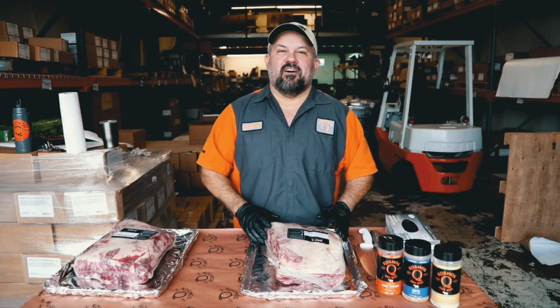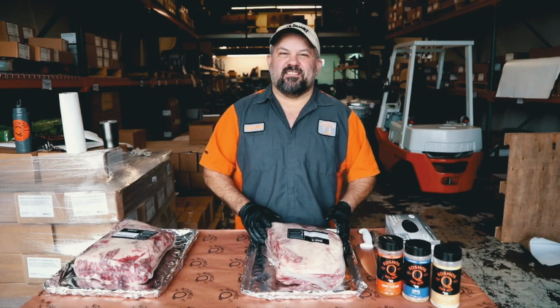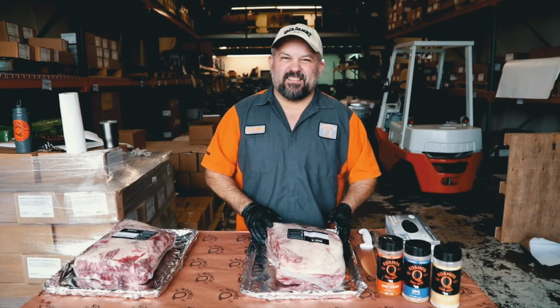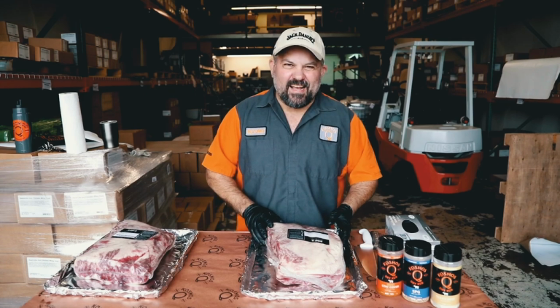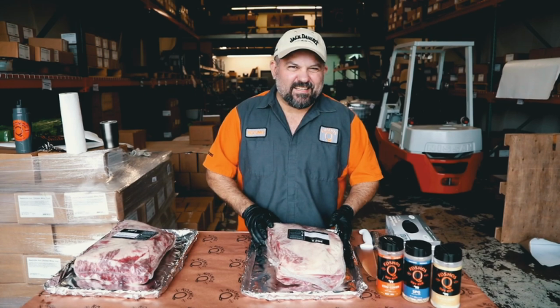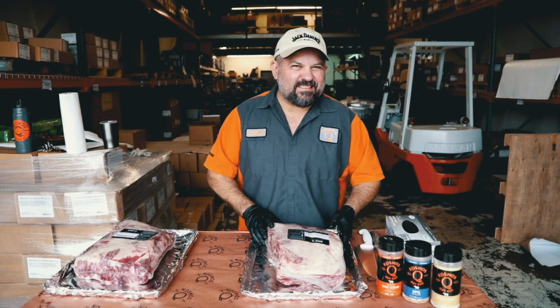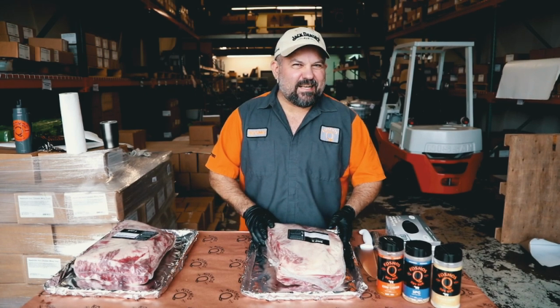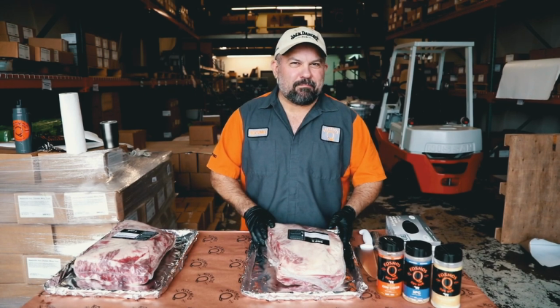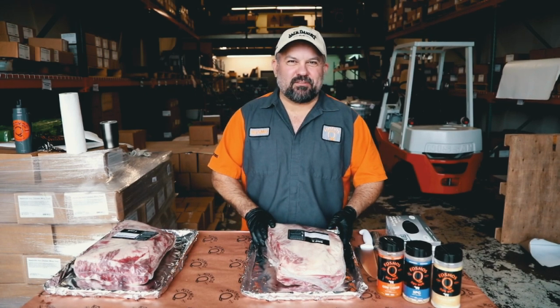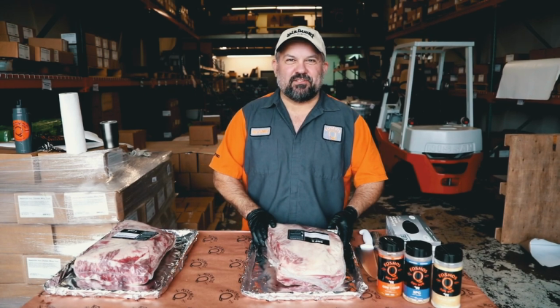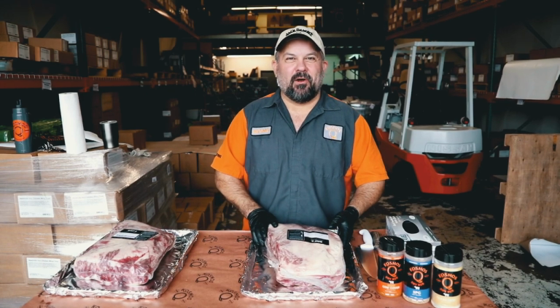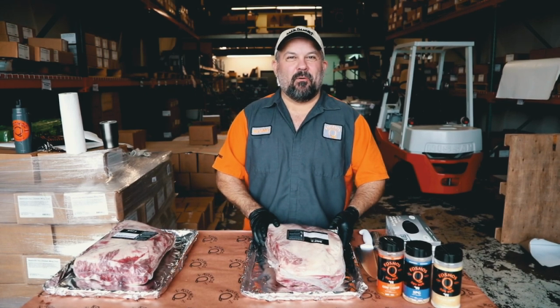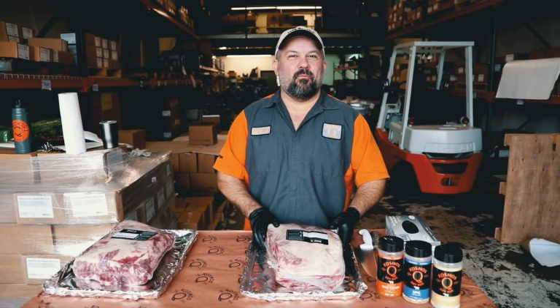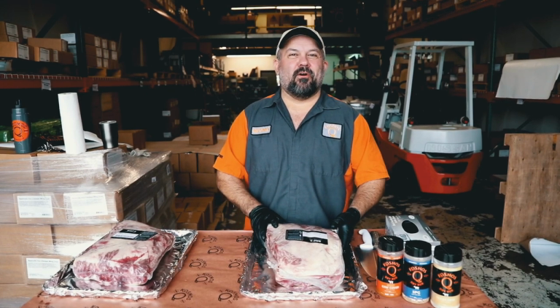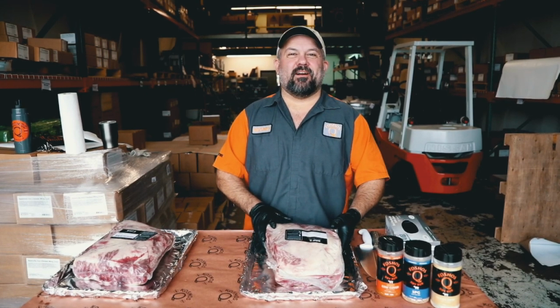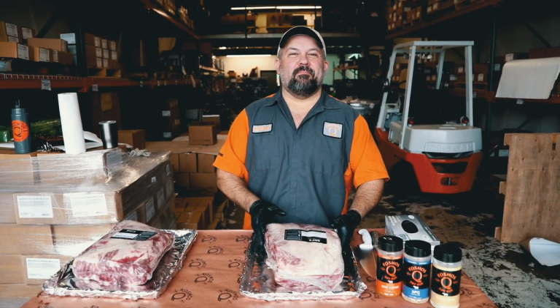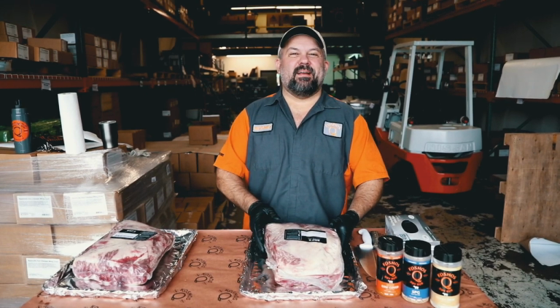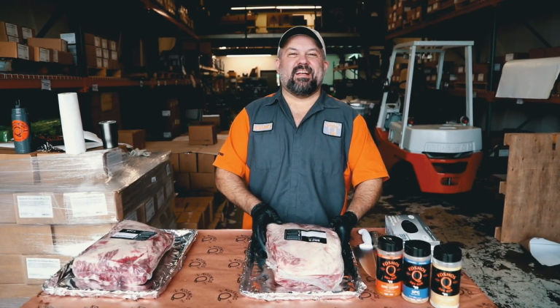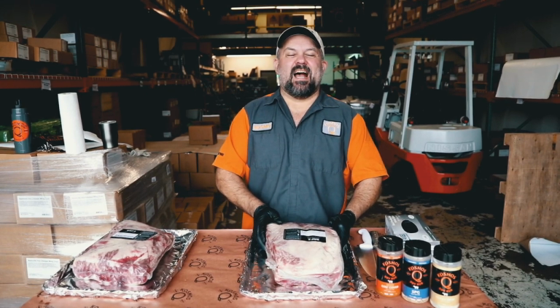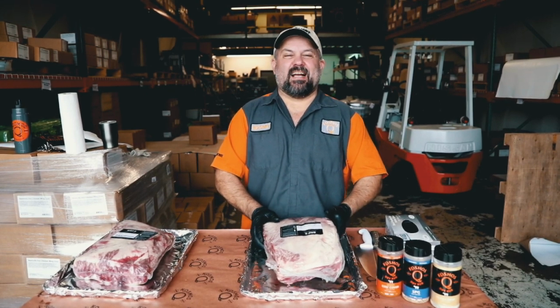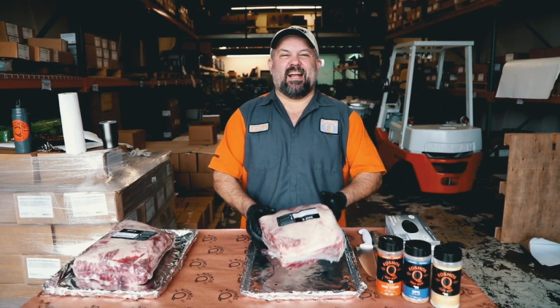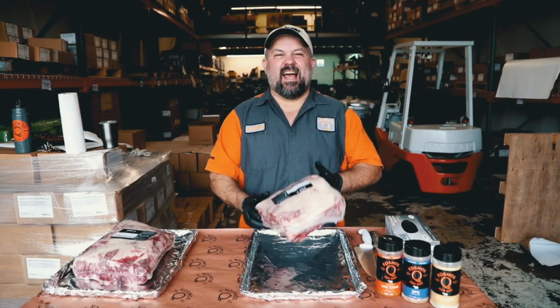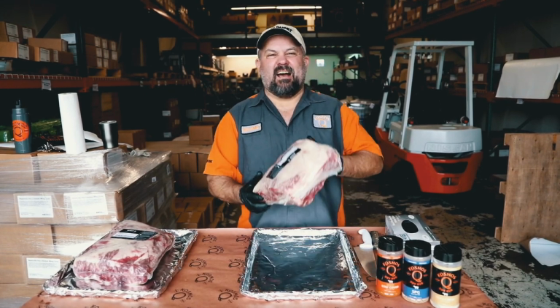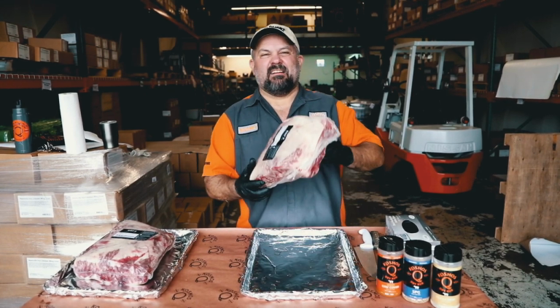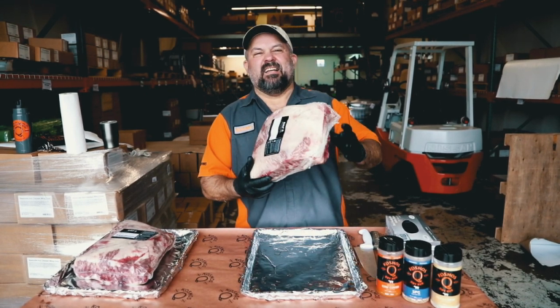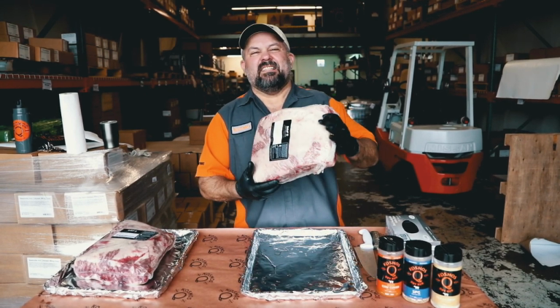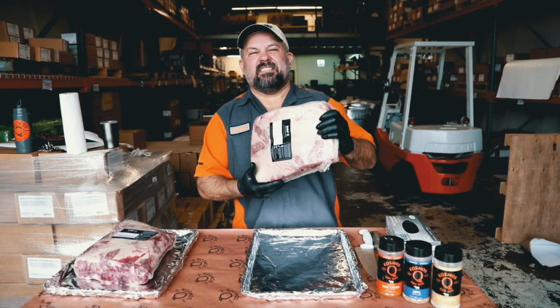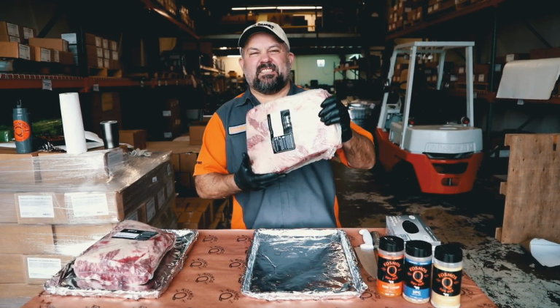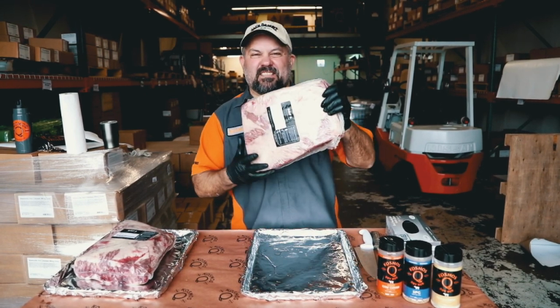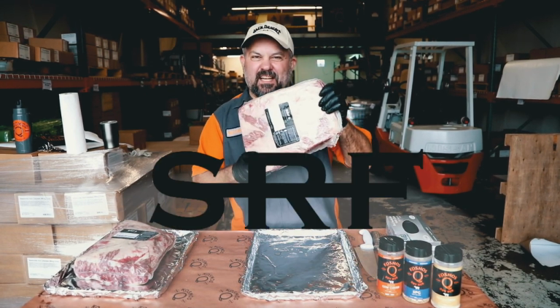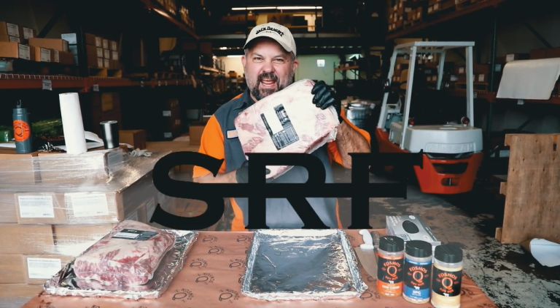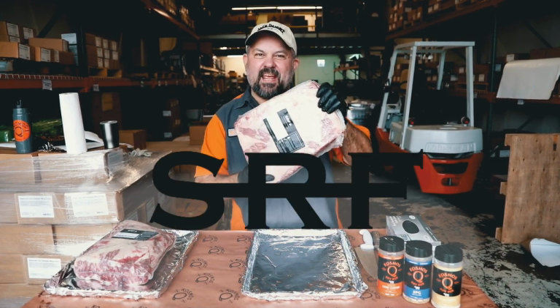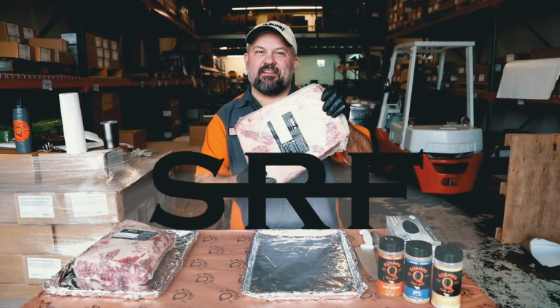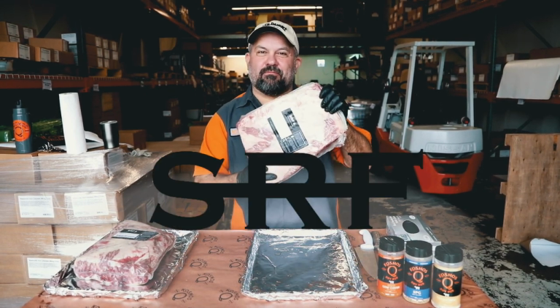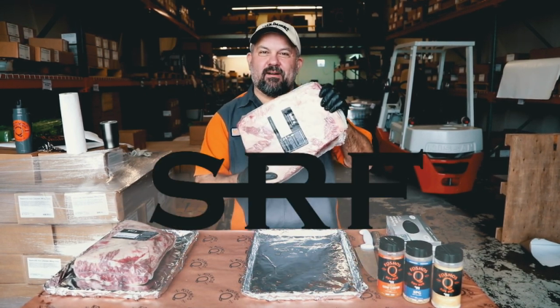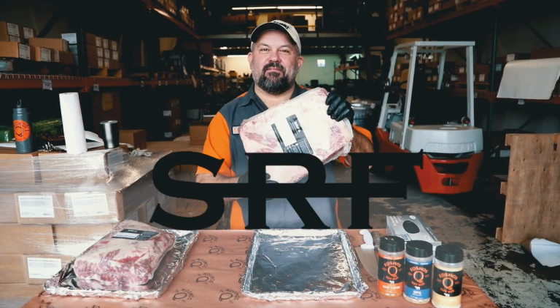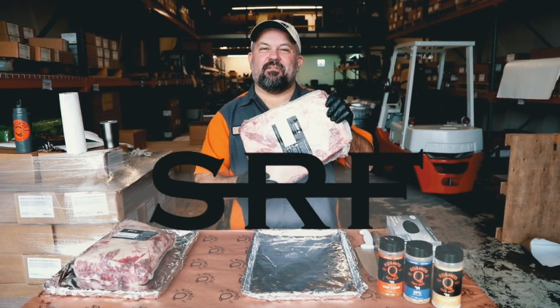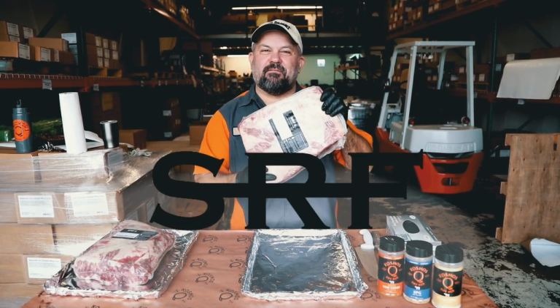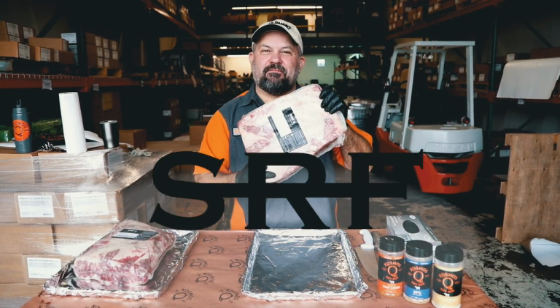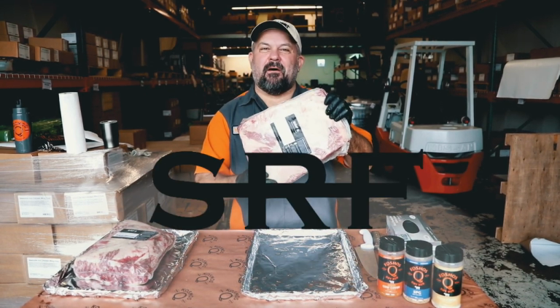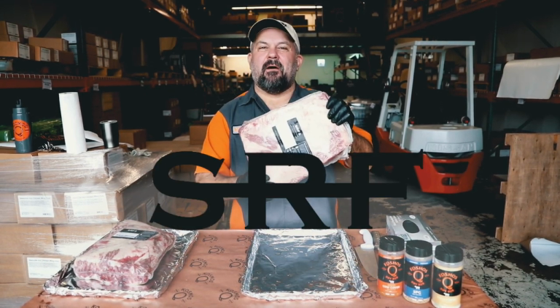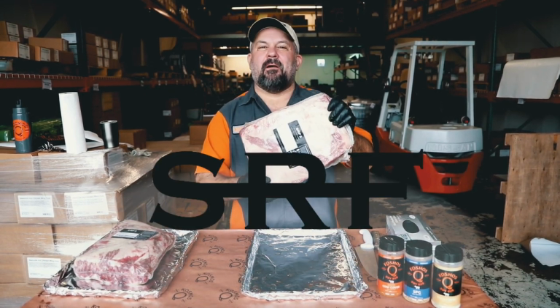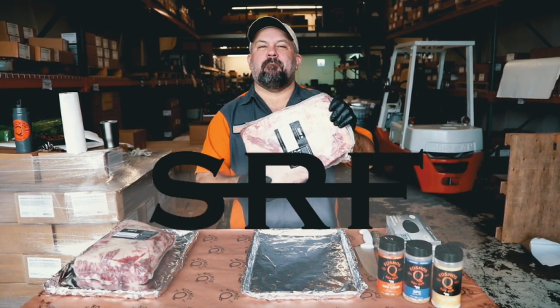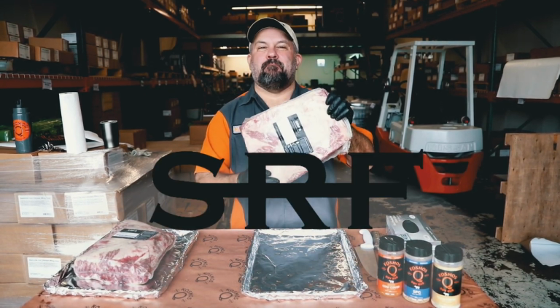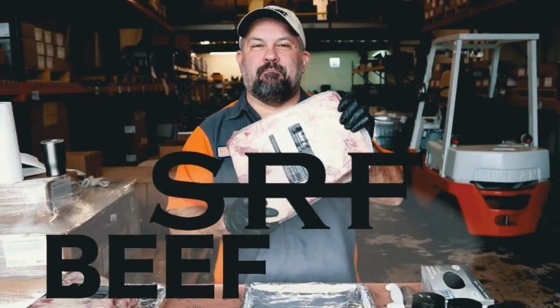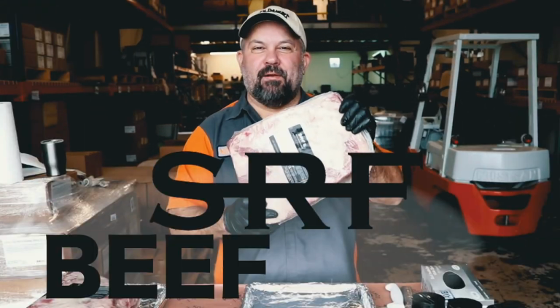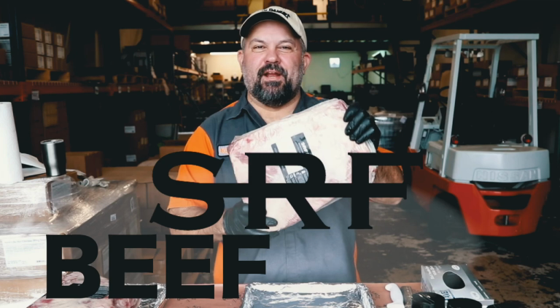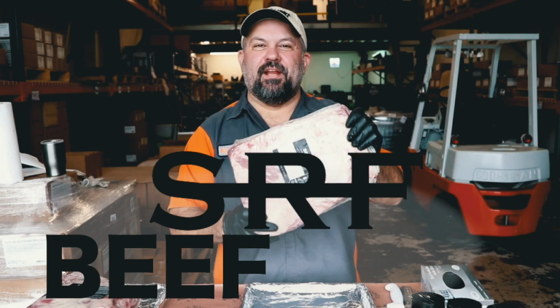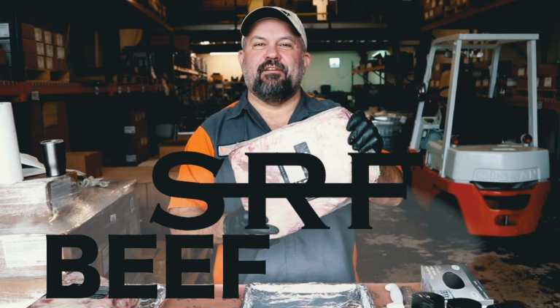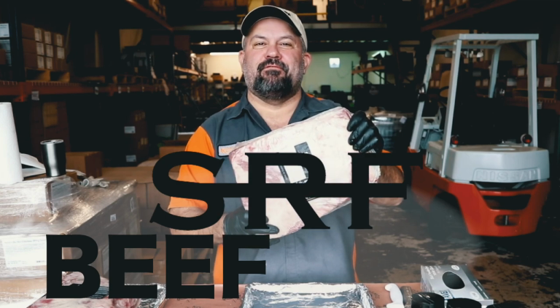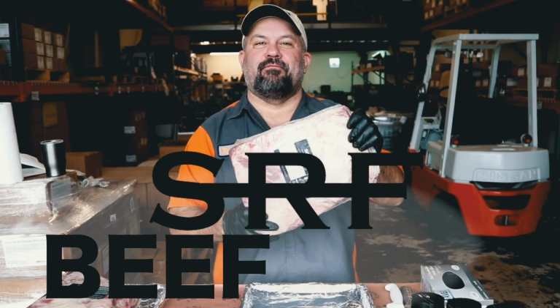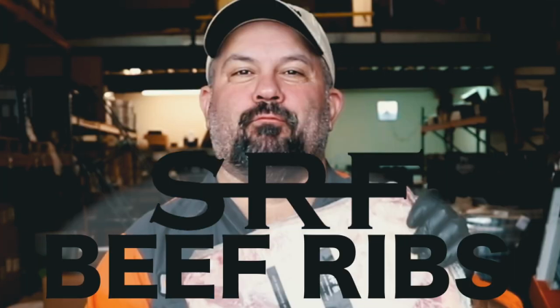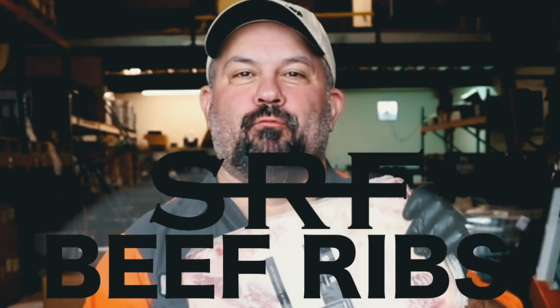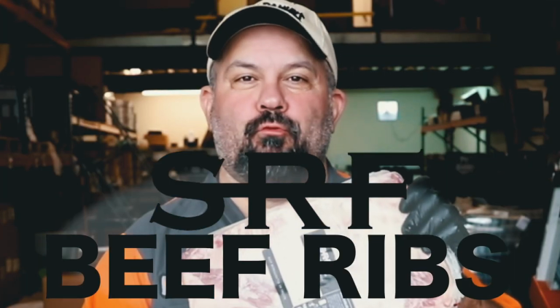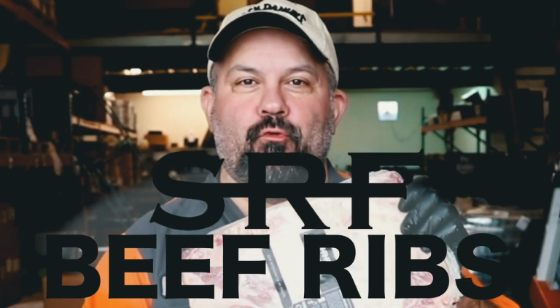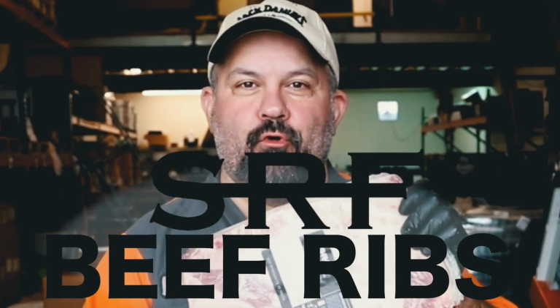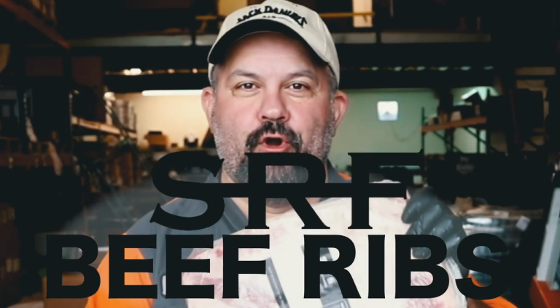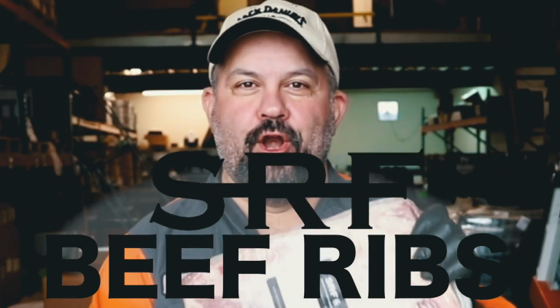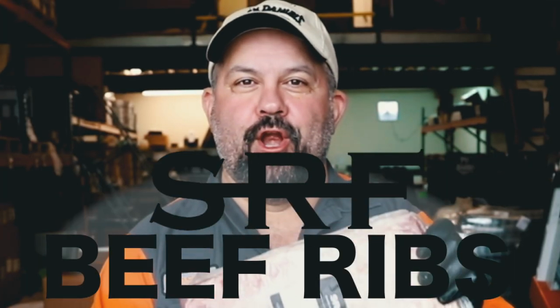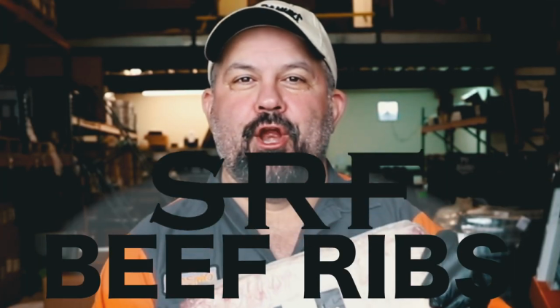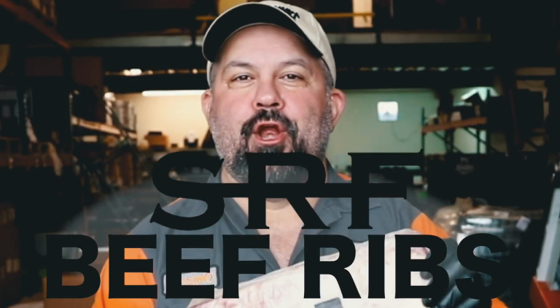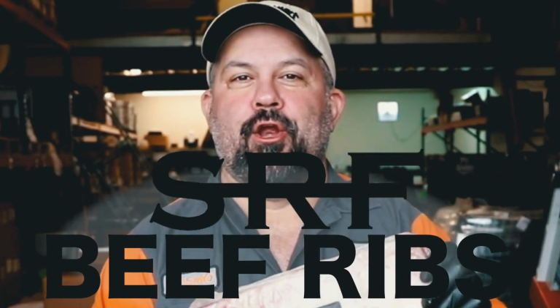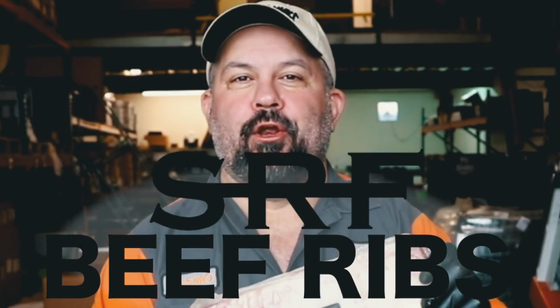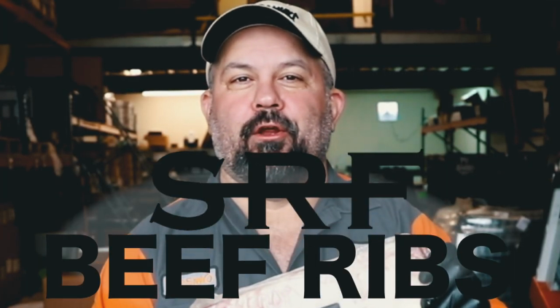On today's episode, we're going to be knocking out Snake River Farms beef ribs.